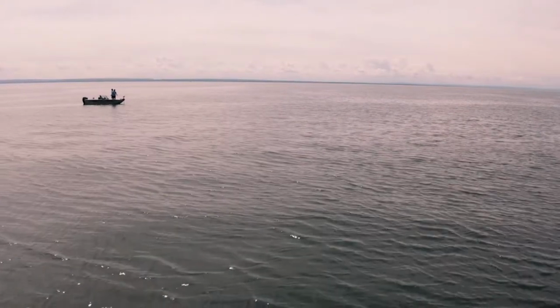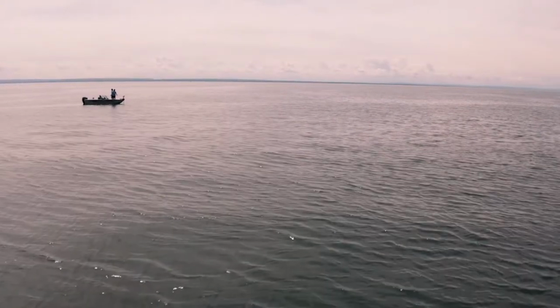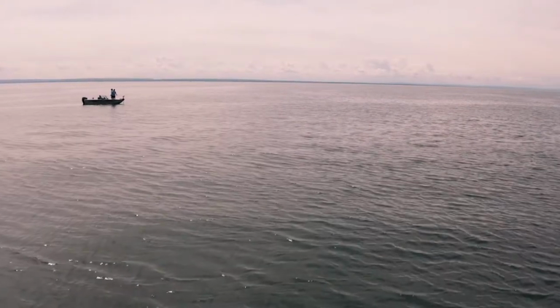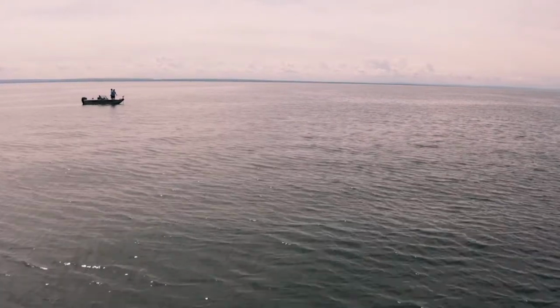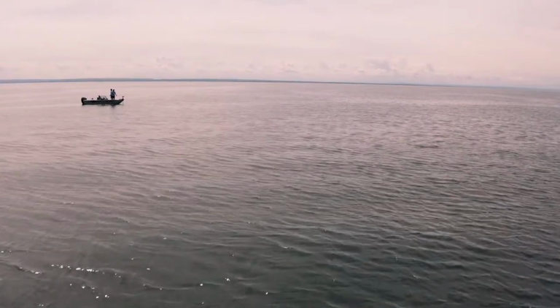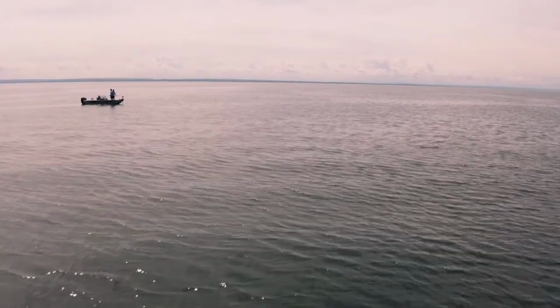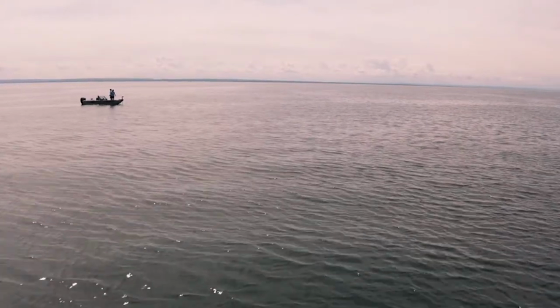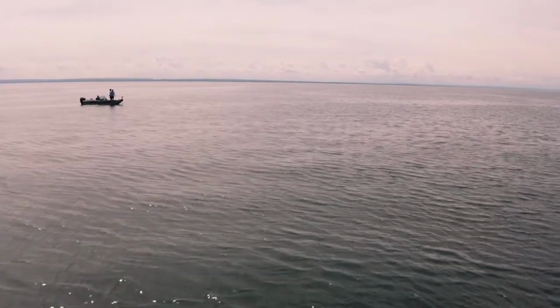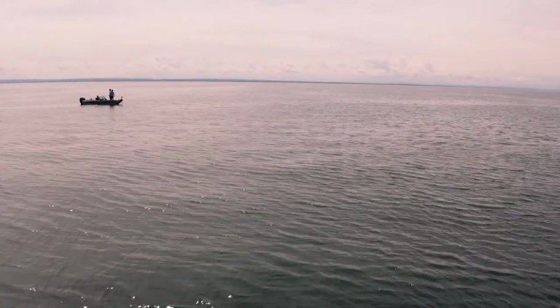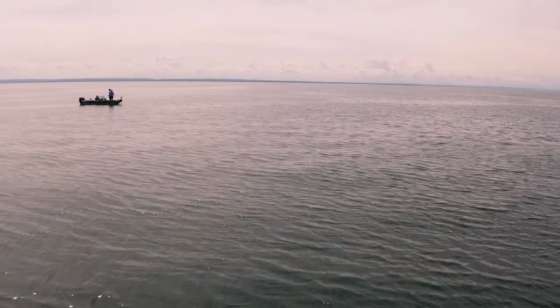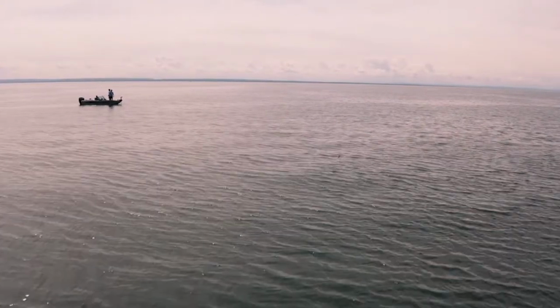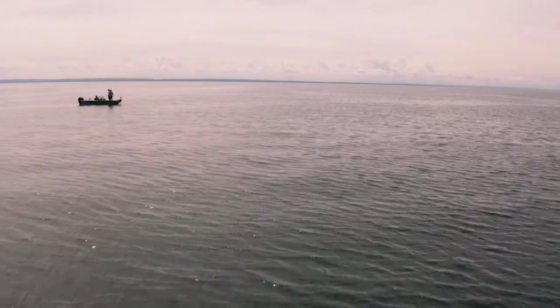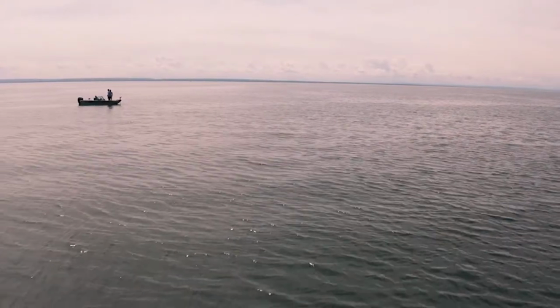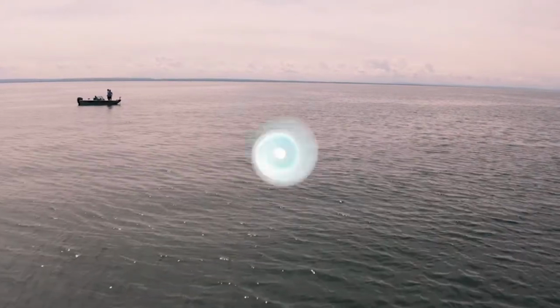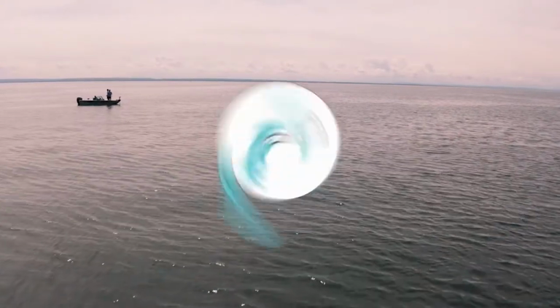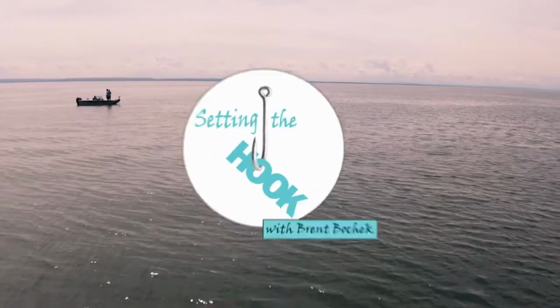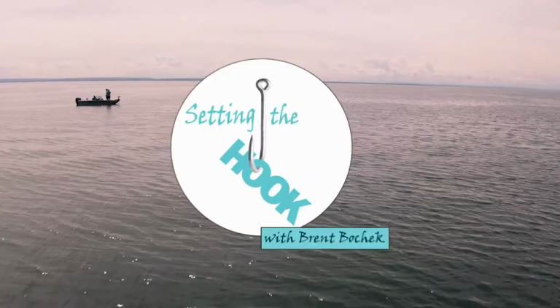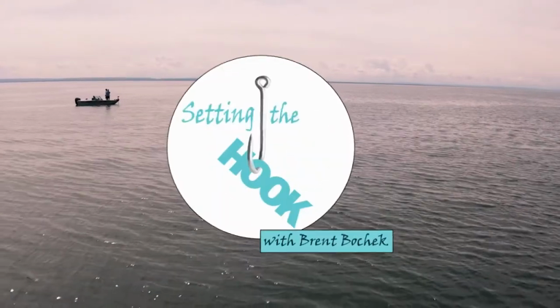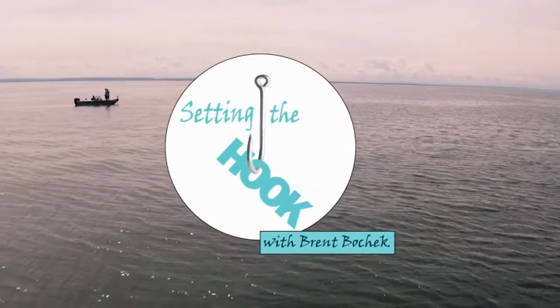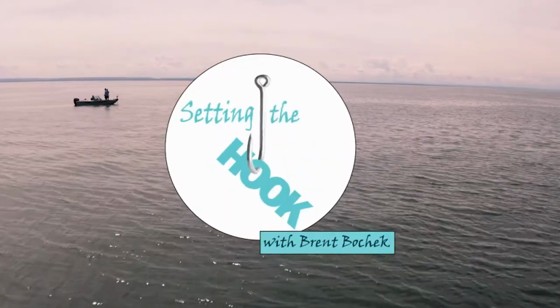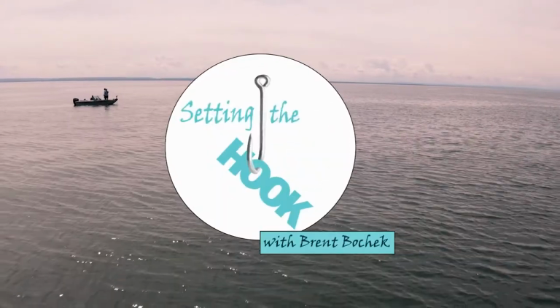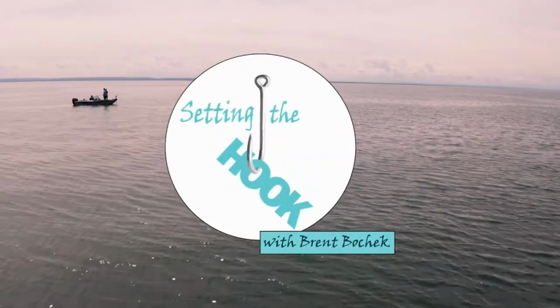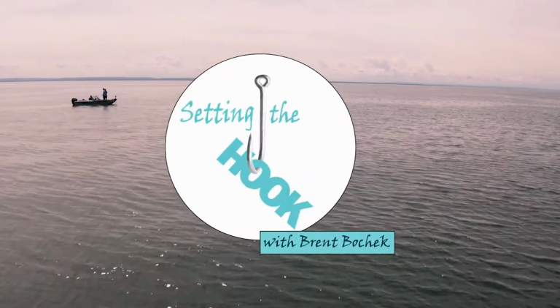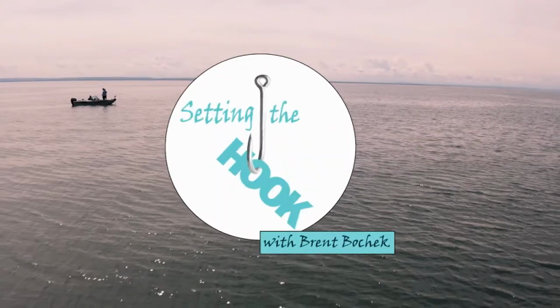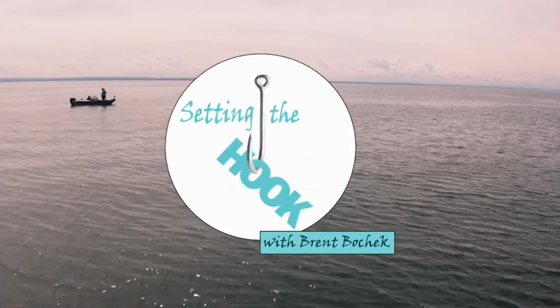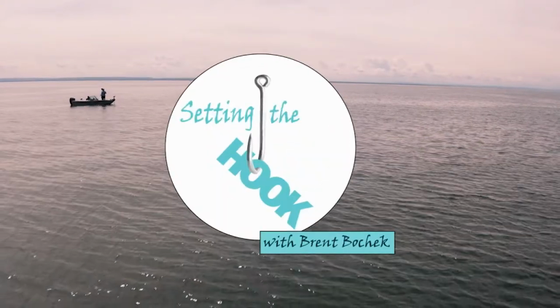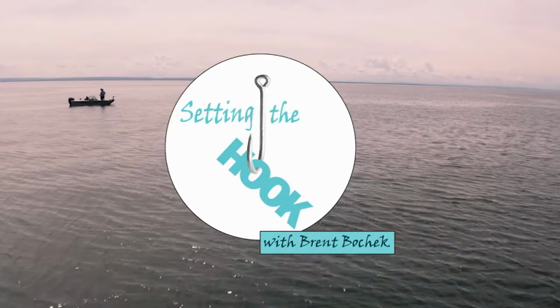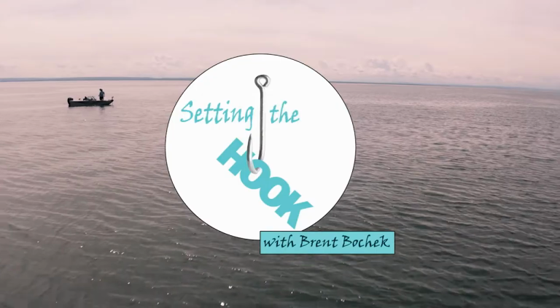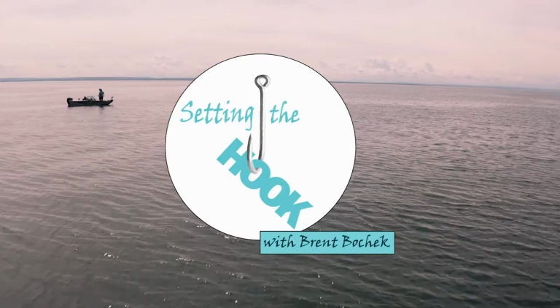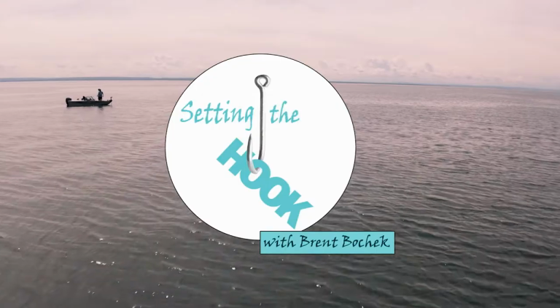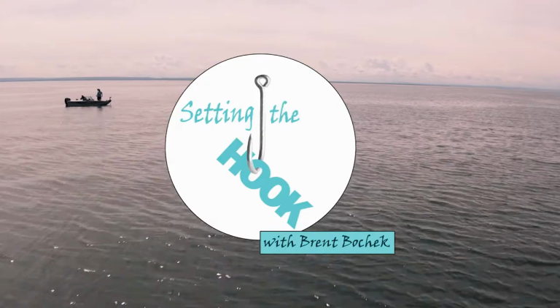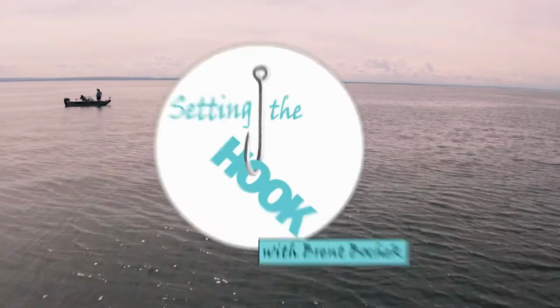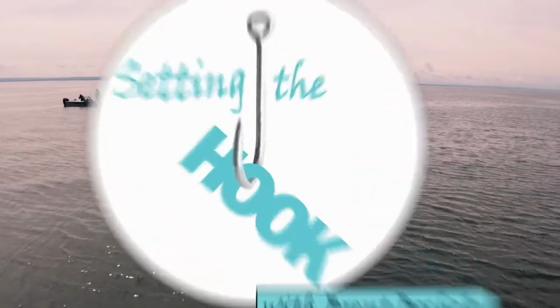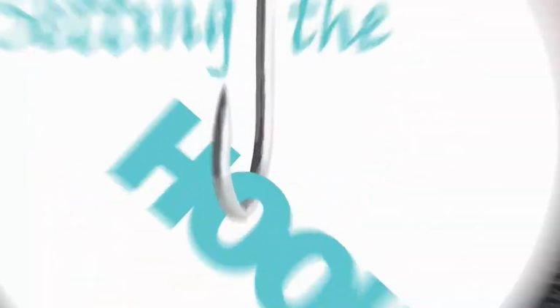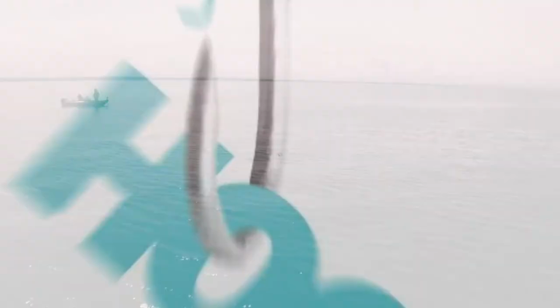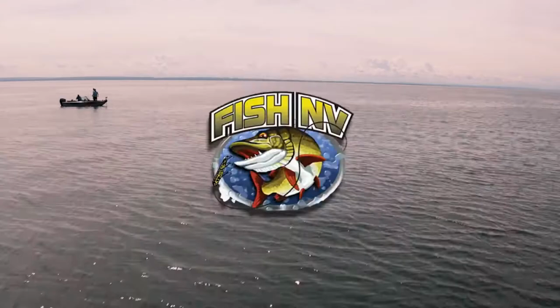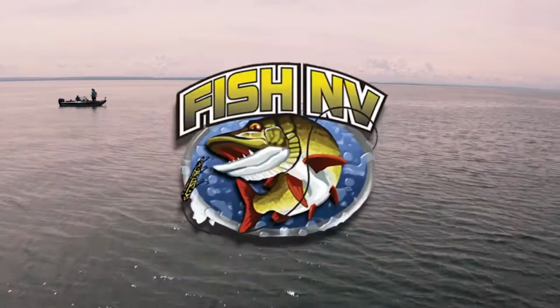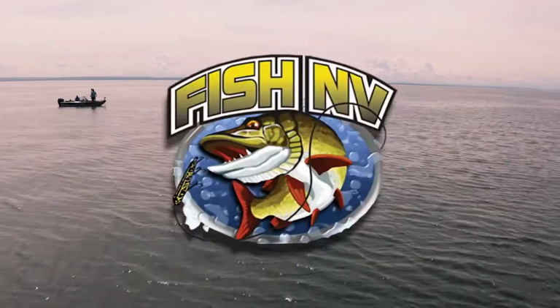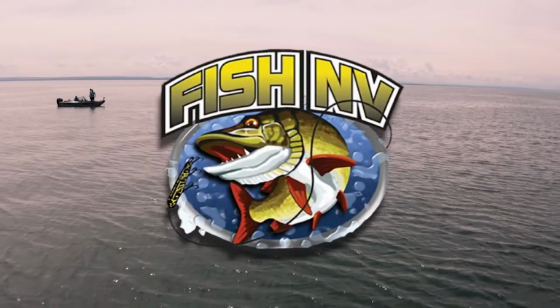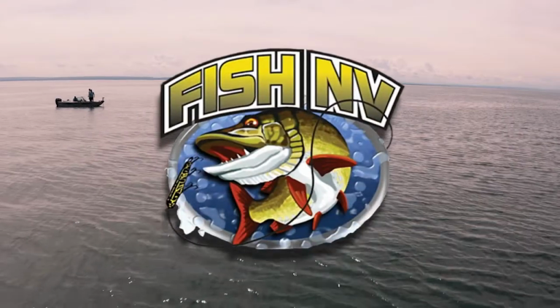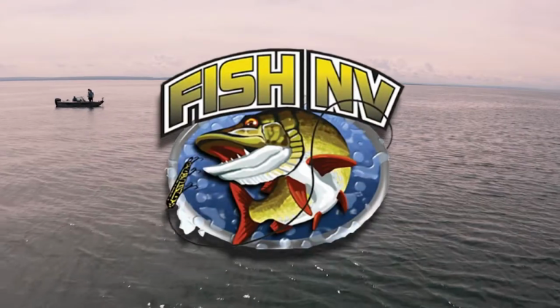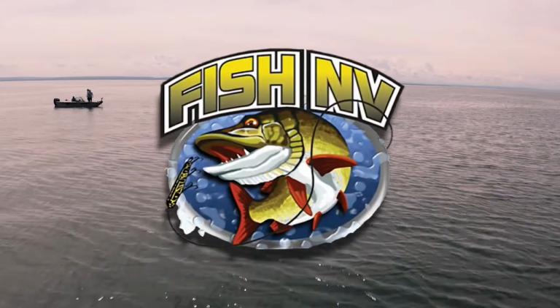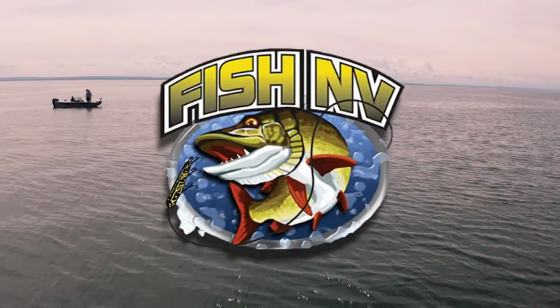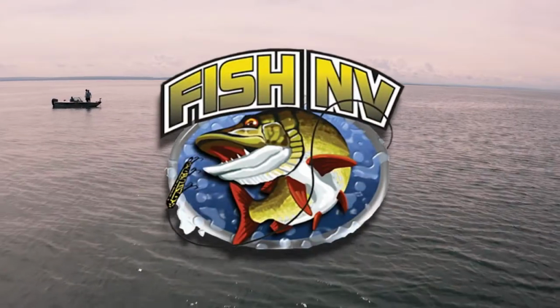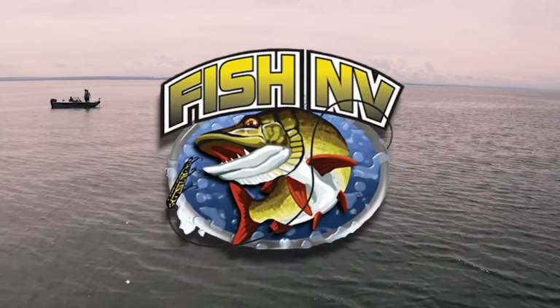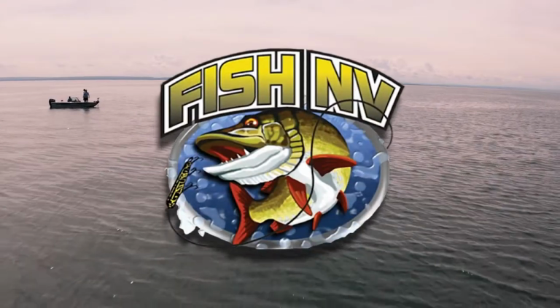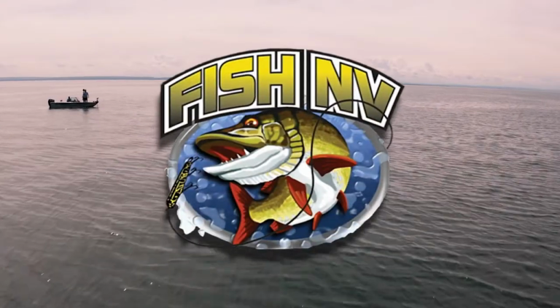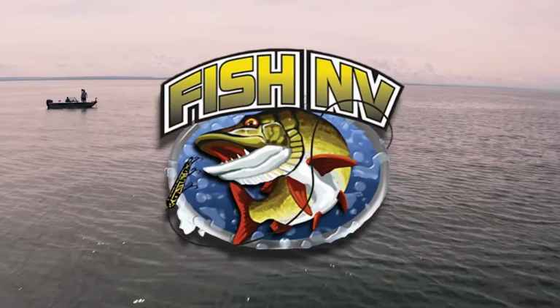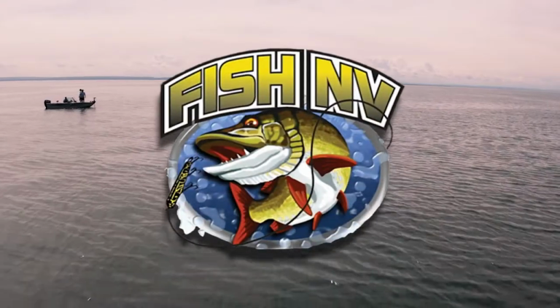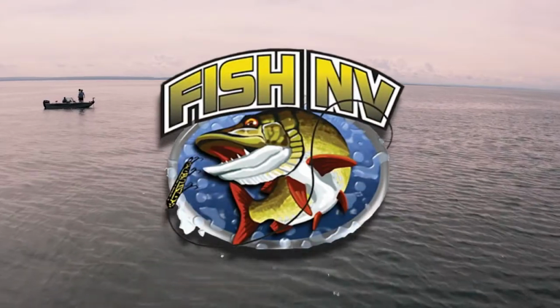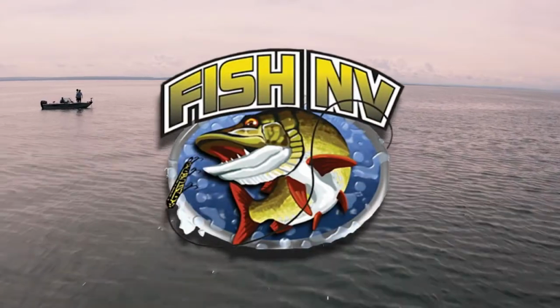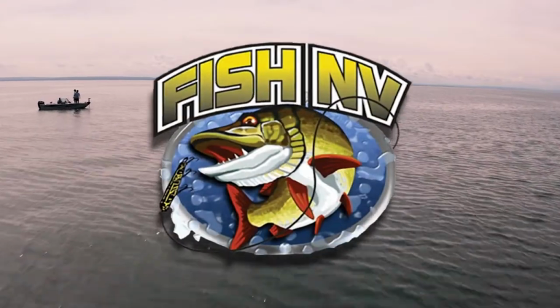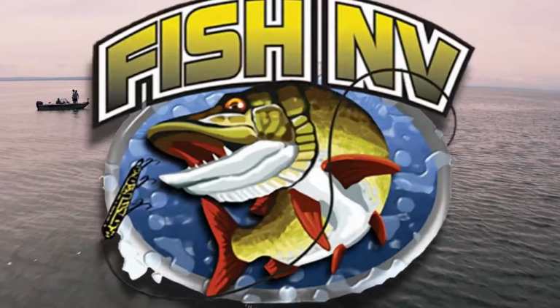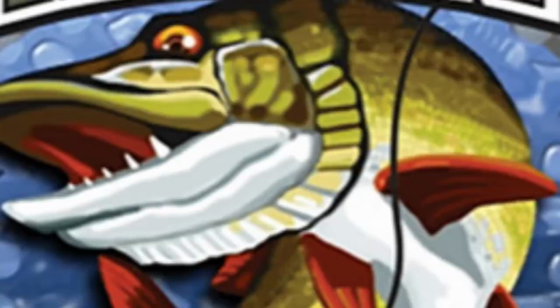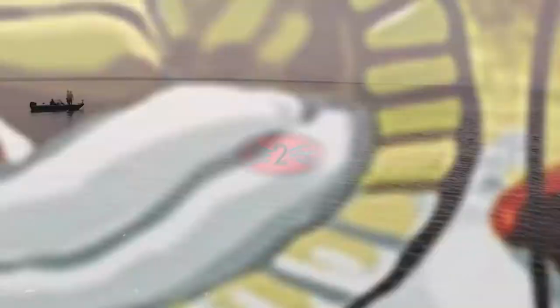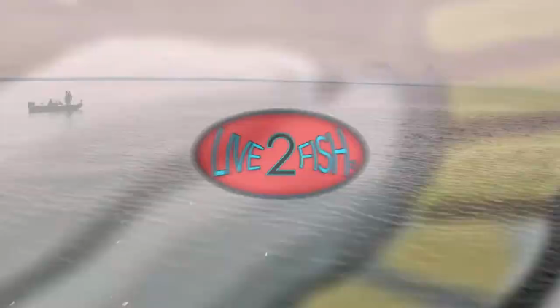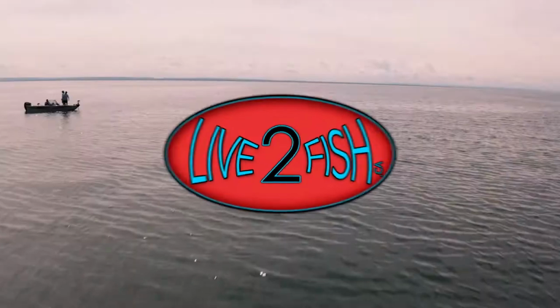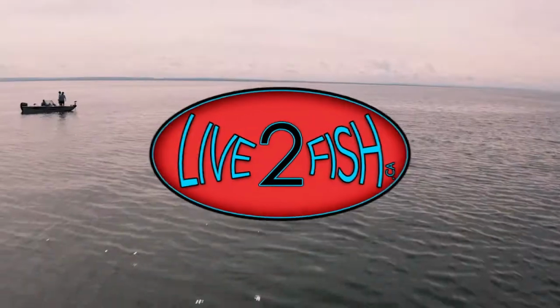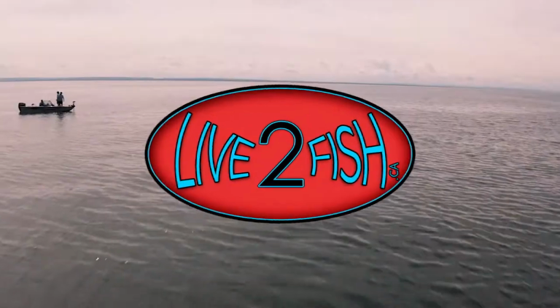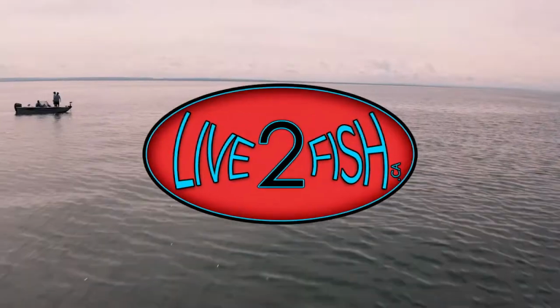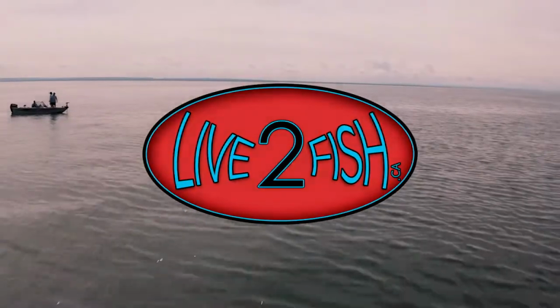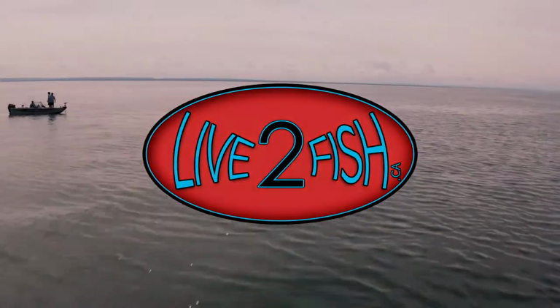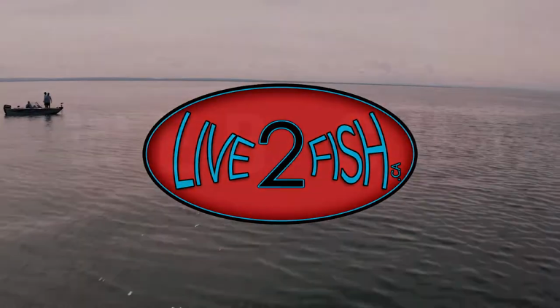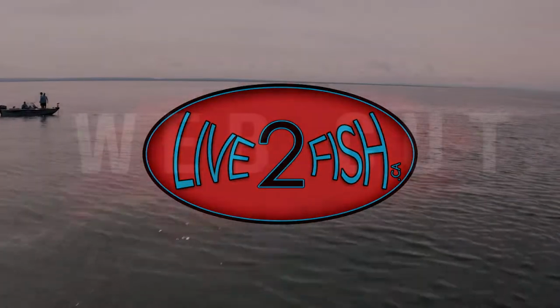Setting the Hook with Brett Bojack is brought to you by Fish Envy and Live to Fish.